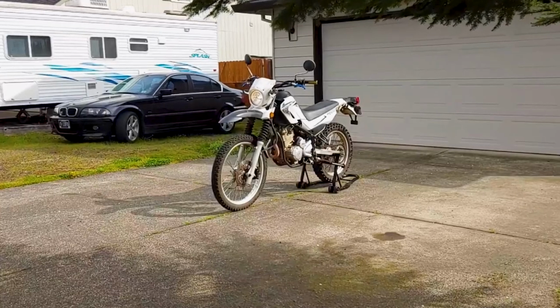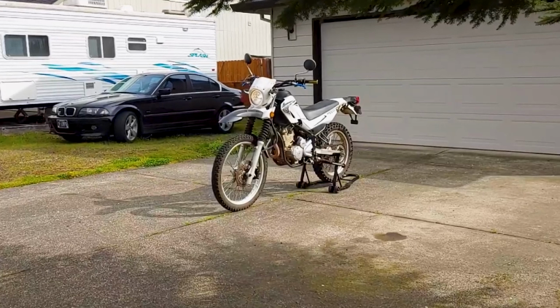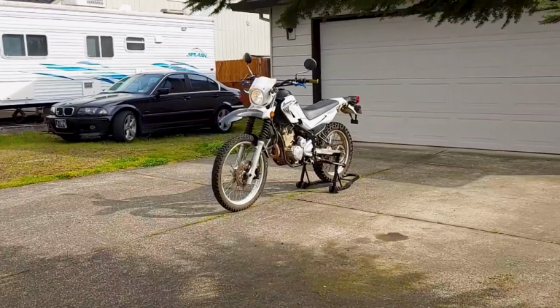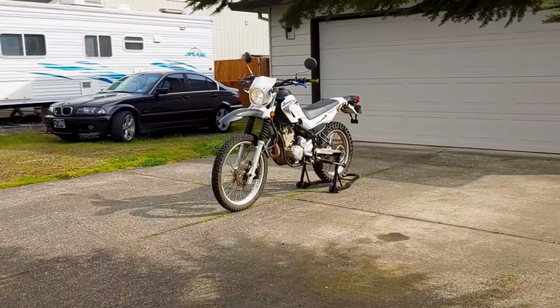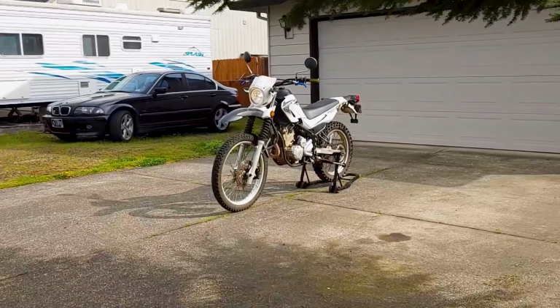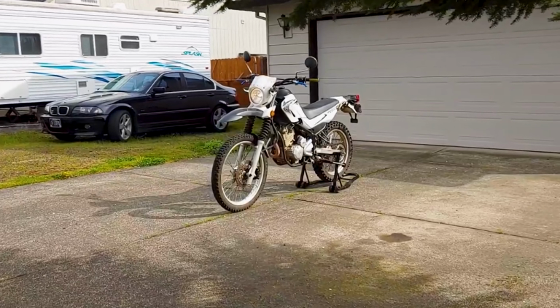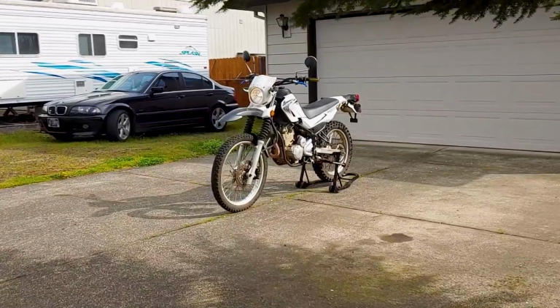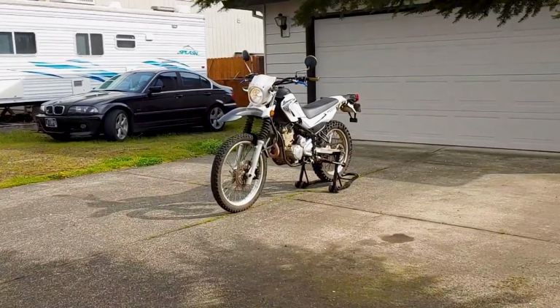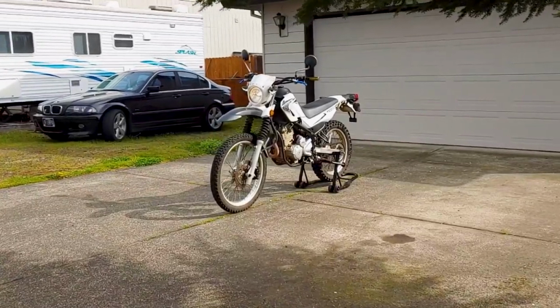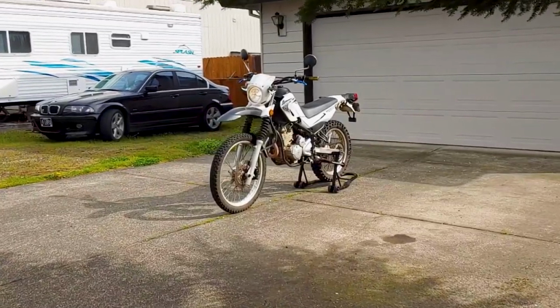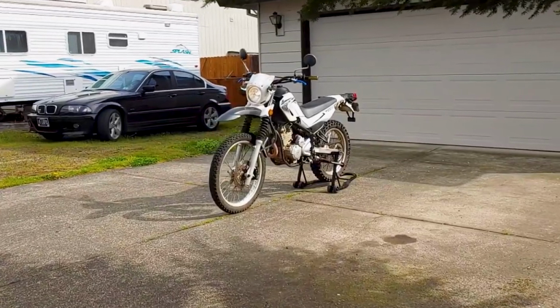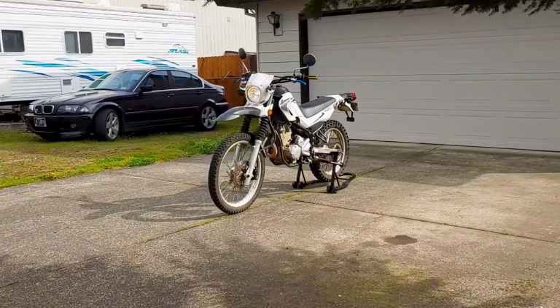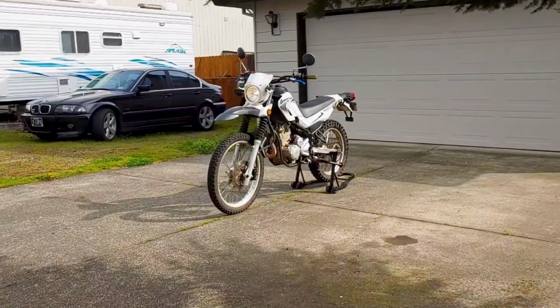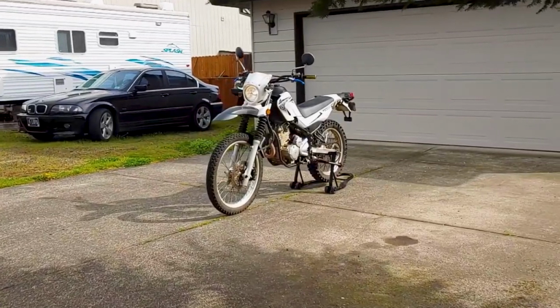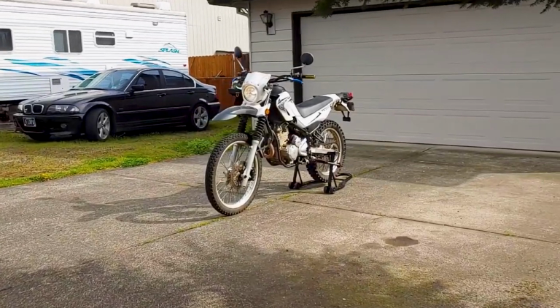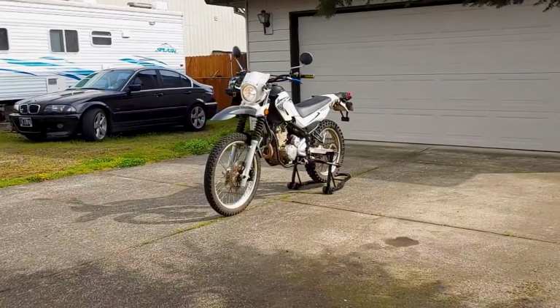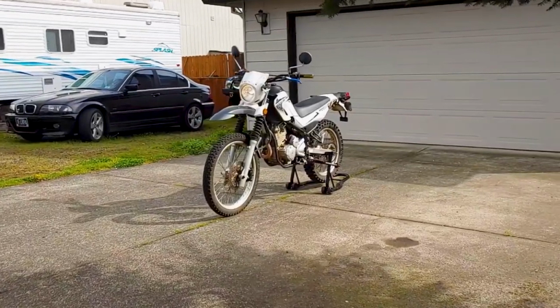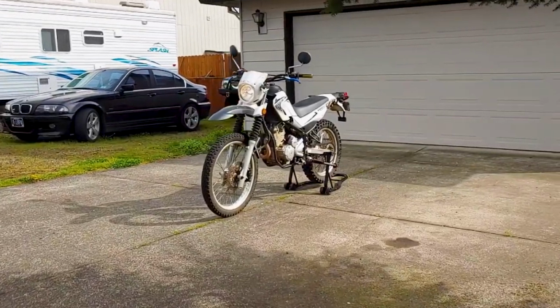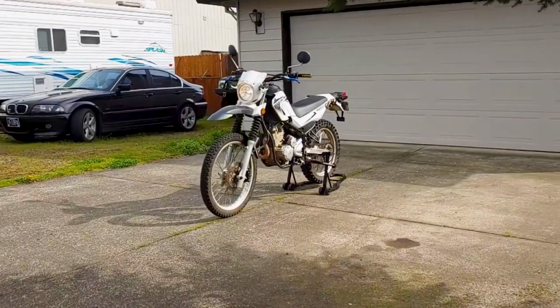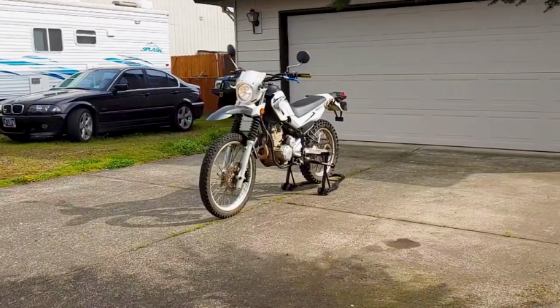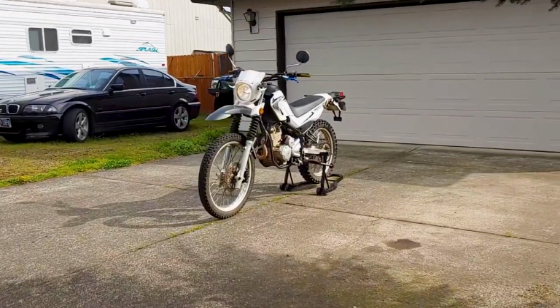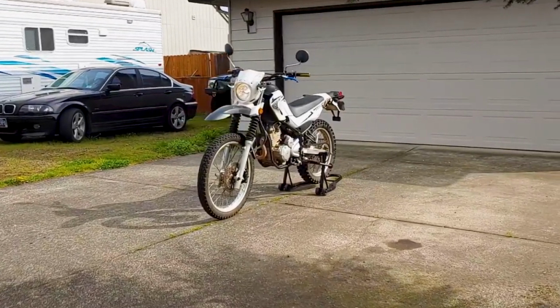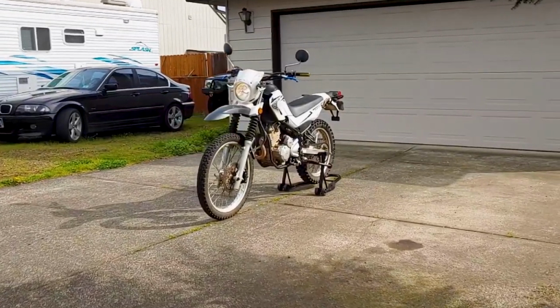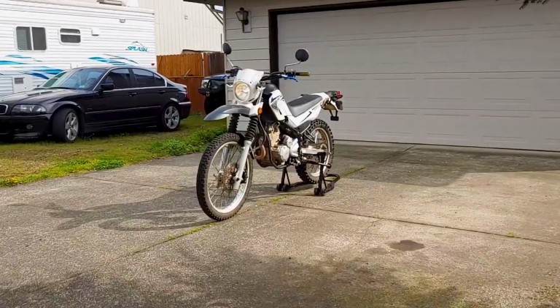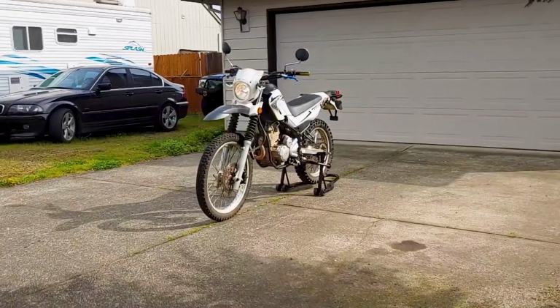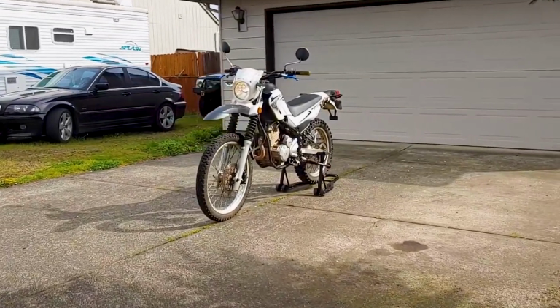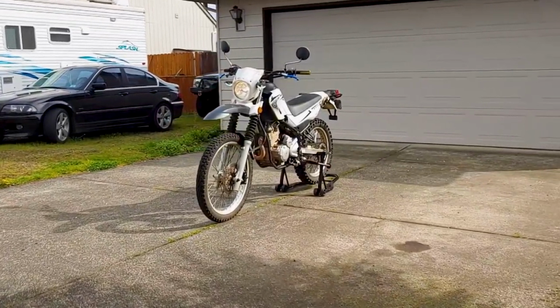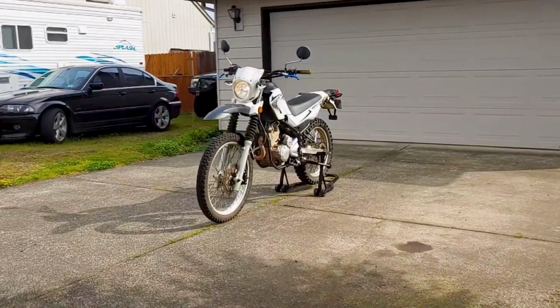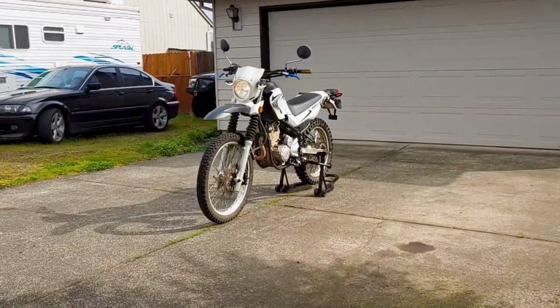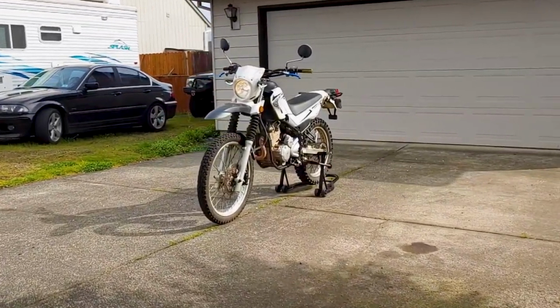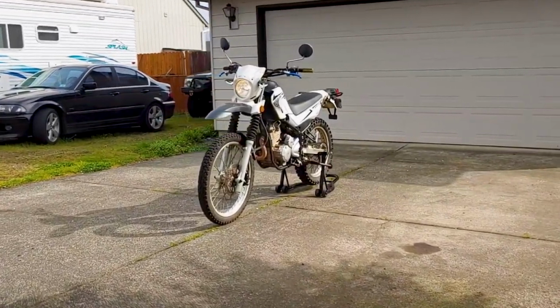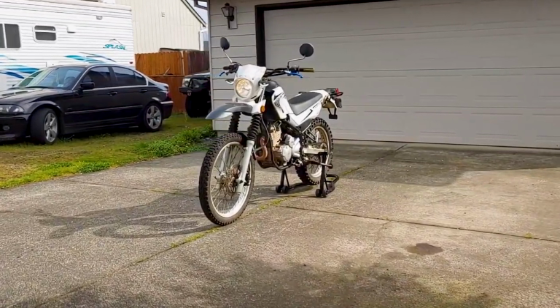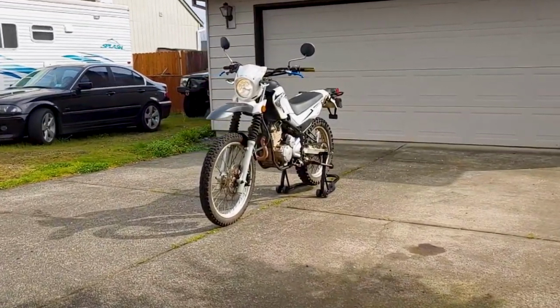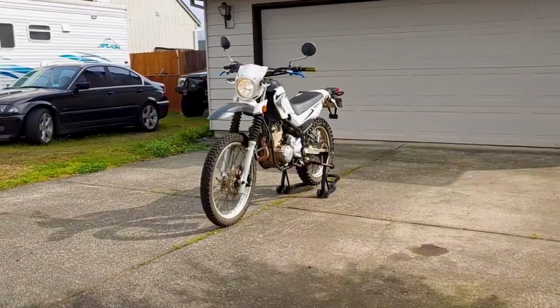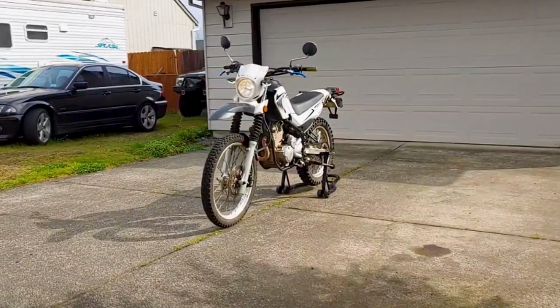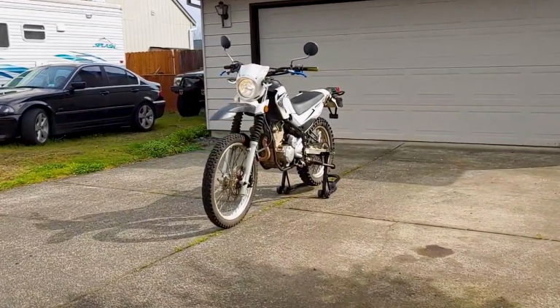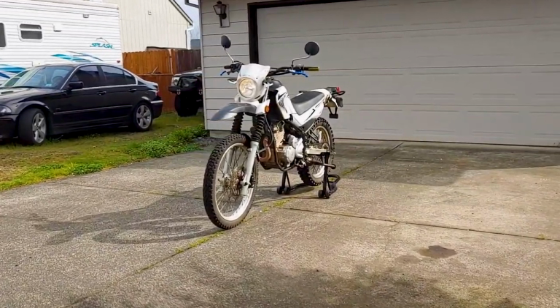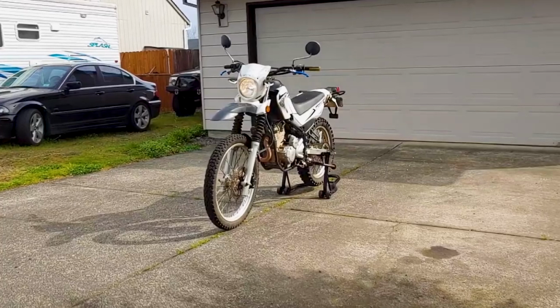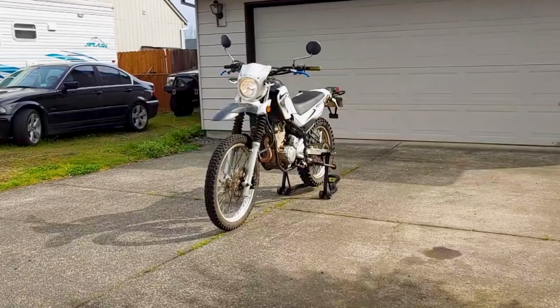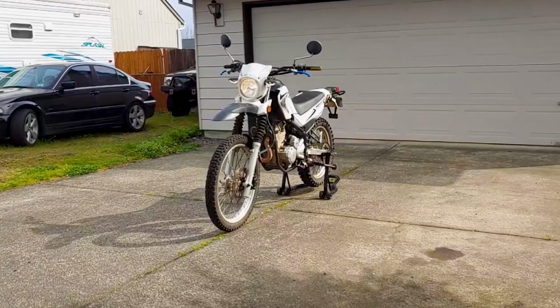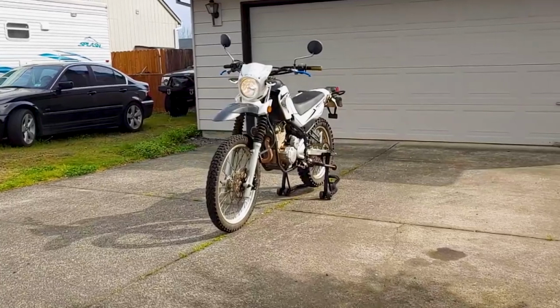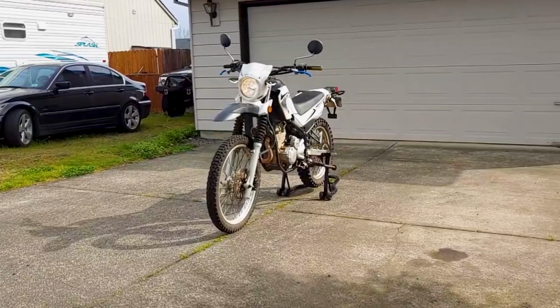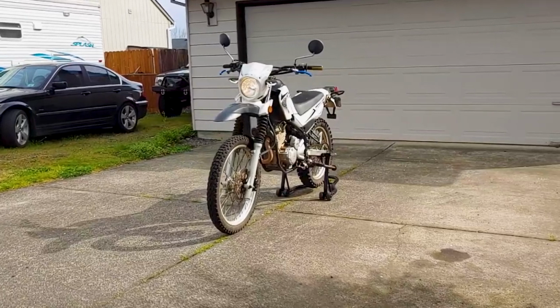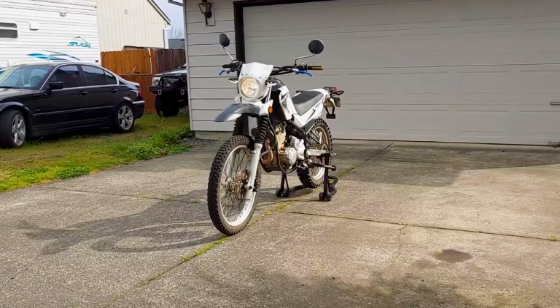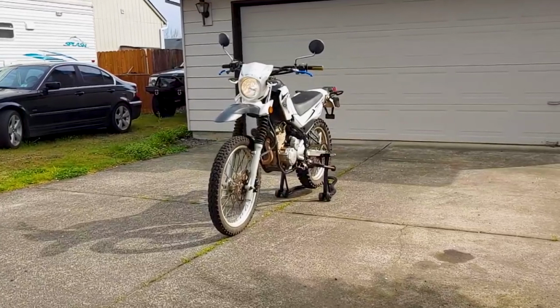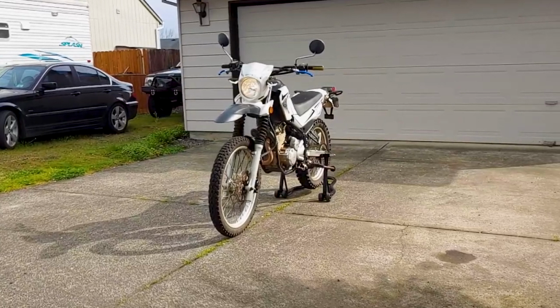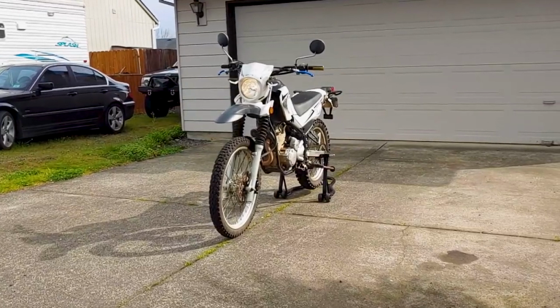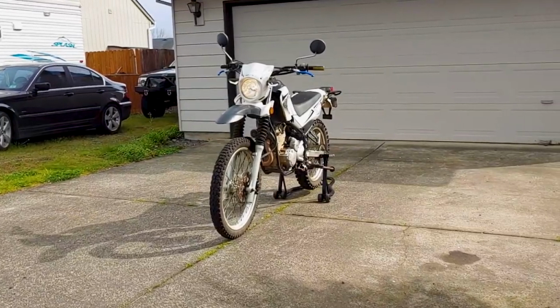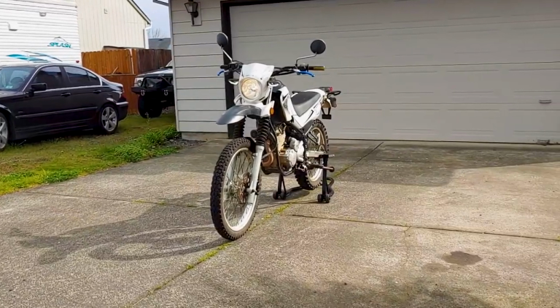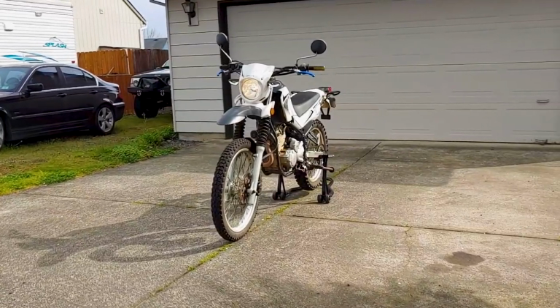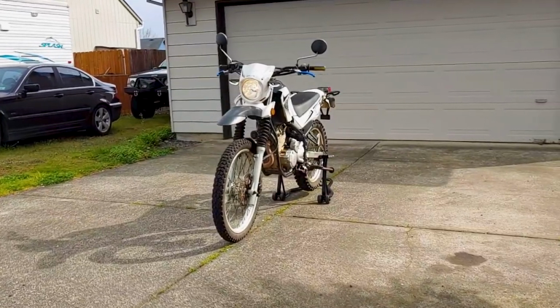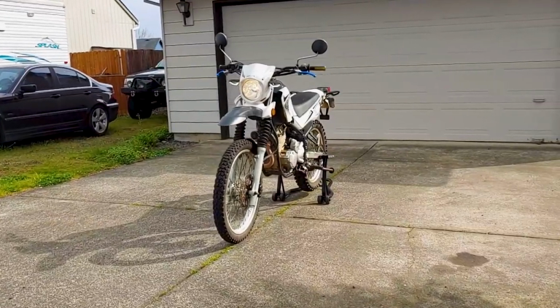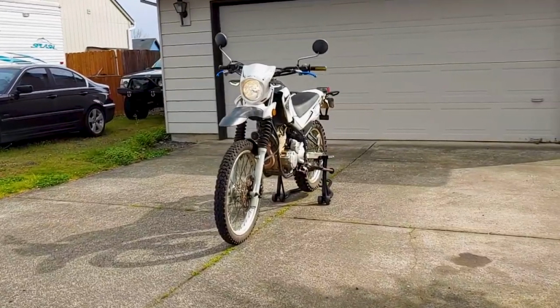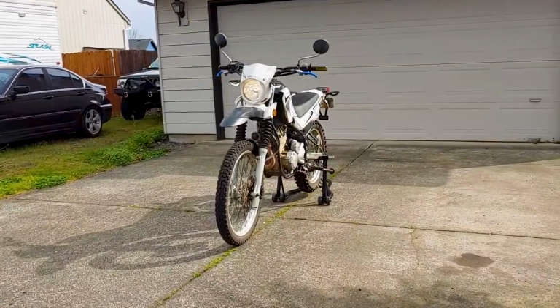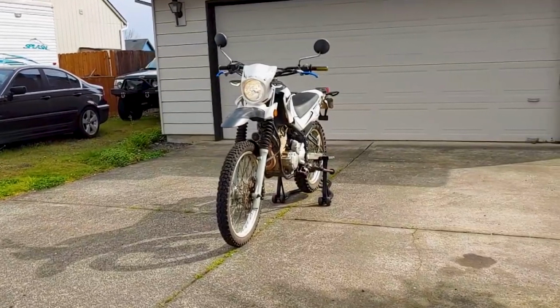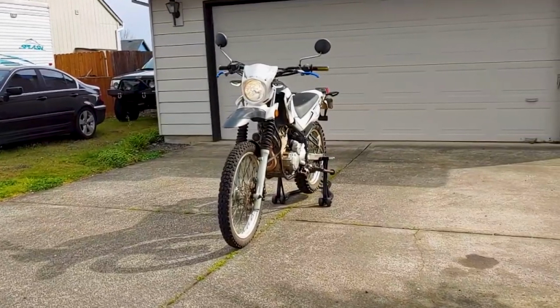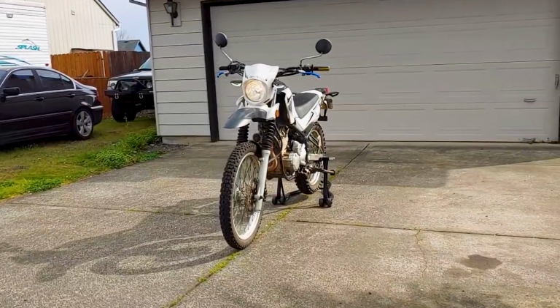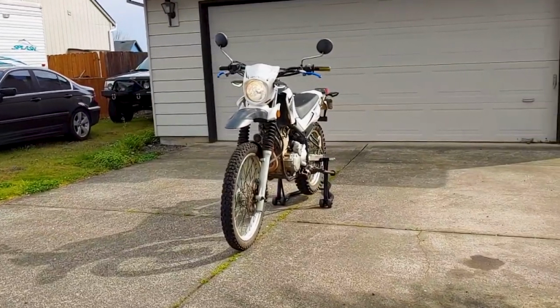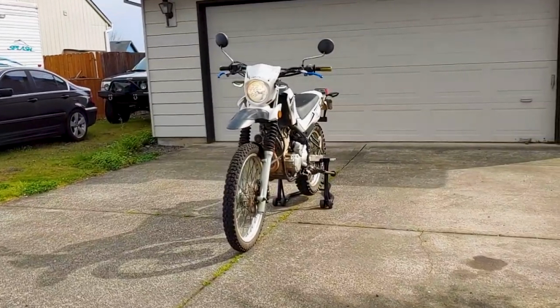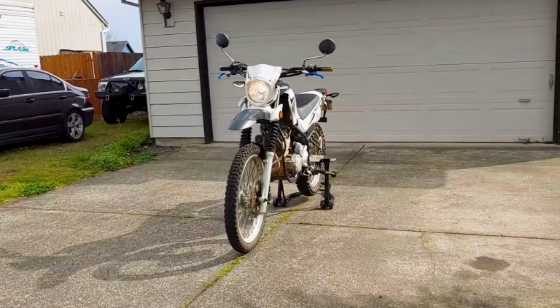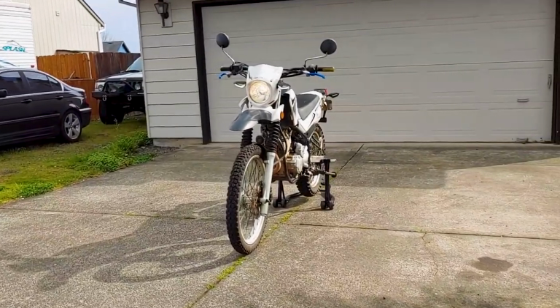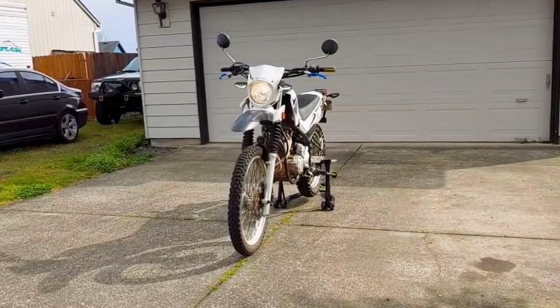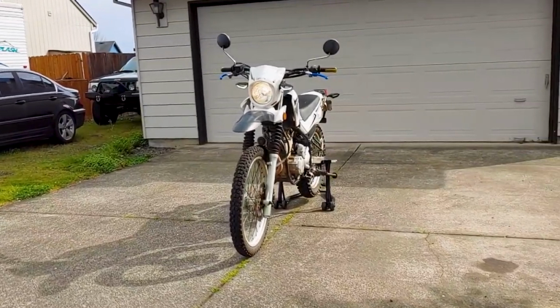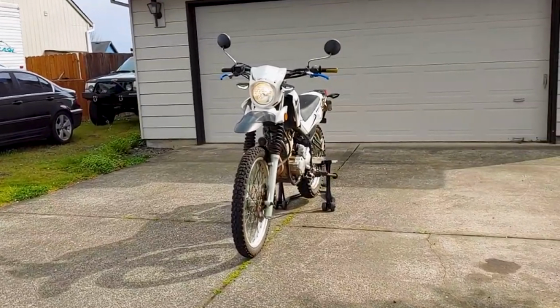Hey everyone! Welcome back to Endless Money Pits! This is a 2008 Yamaha XT250 and today I'll show you how to replace a brake caliper.